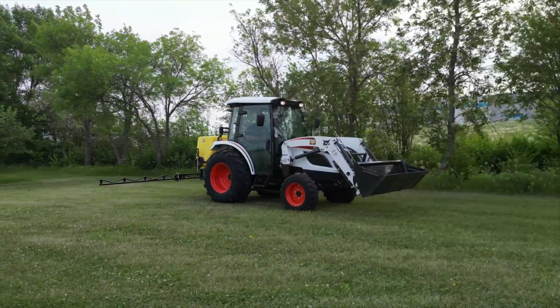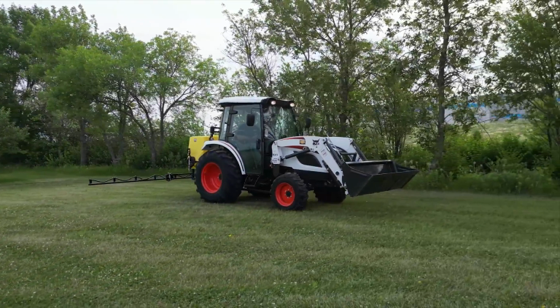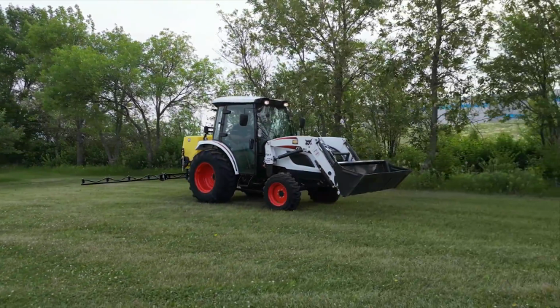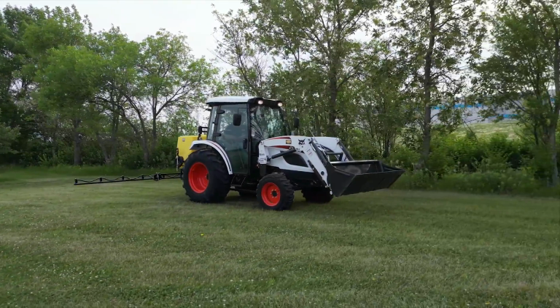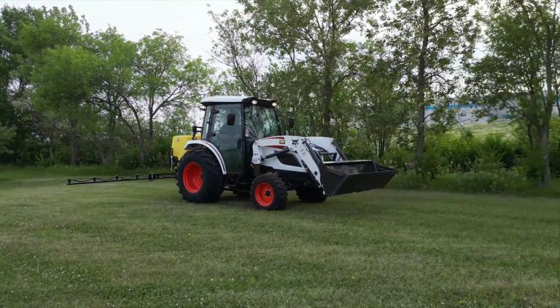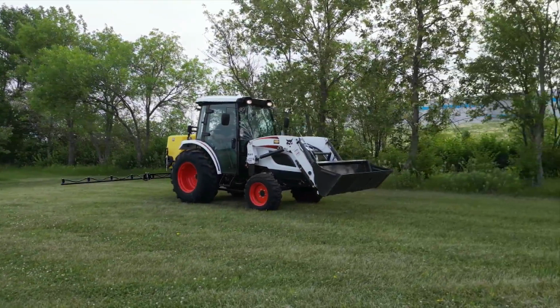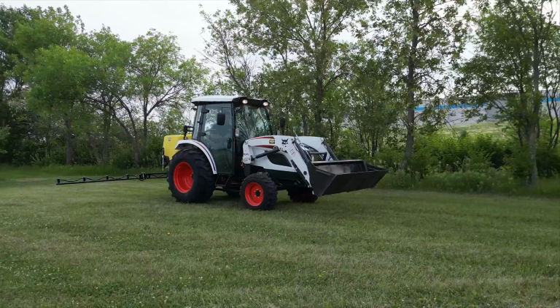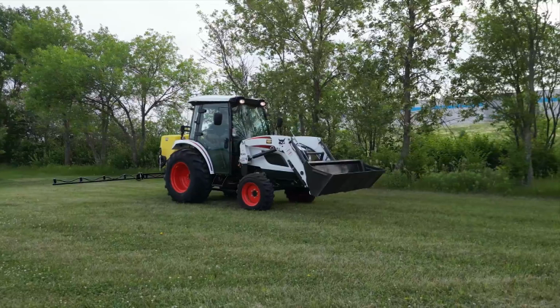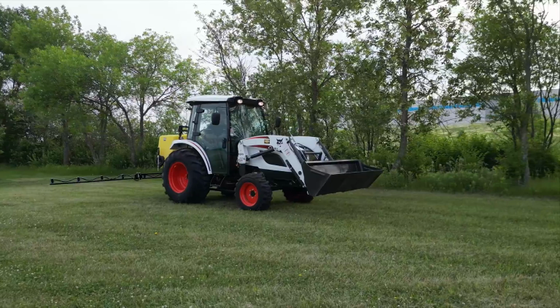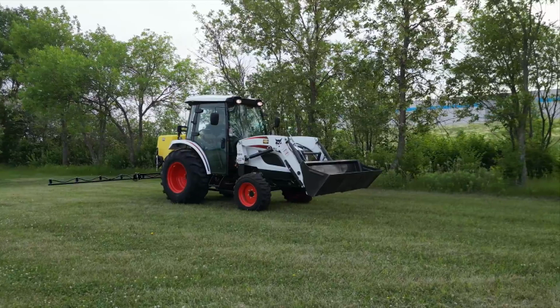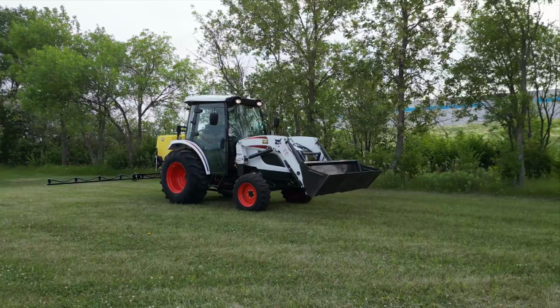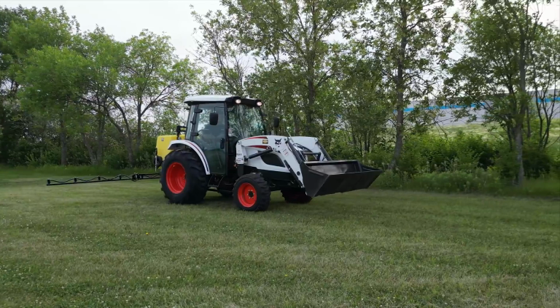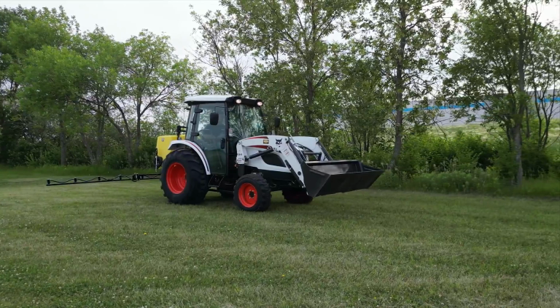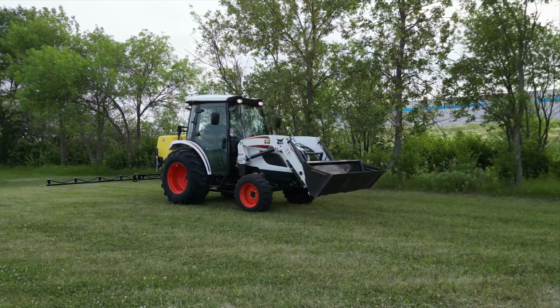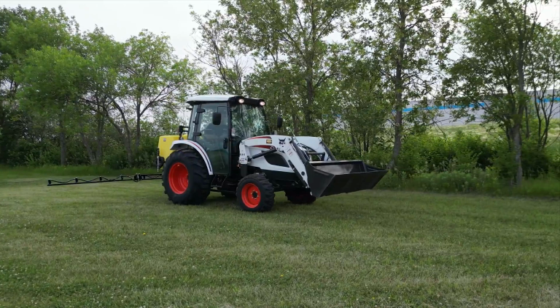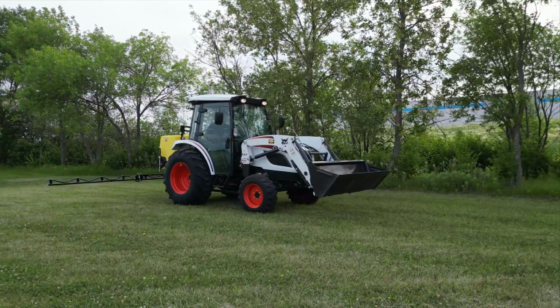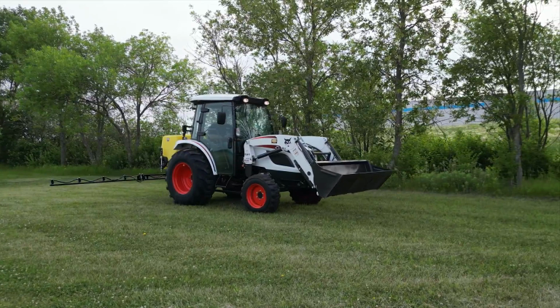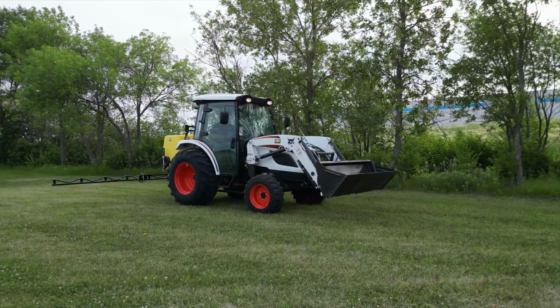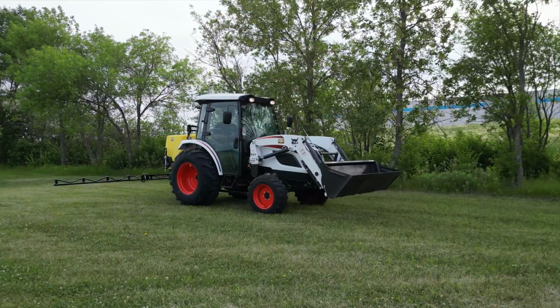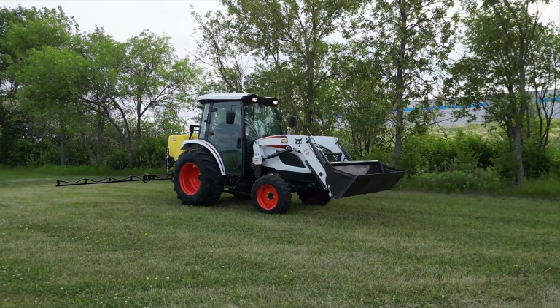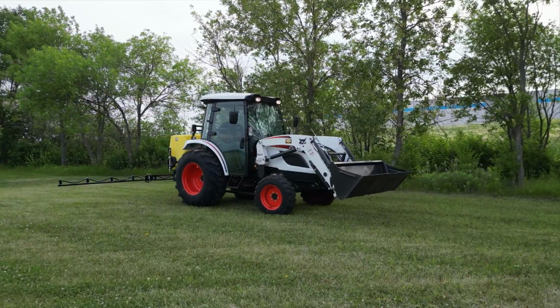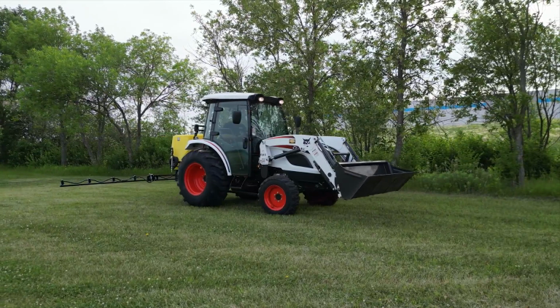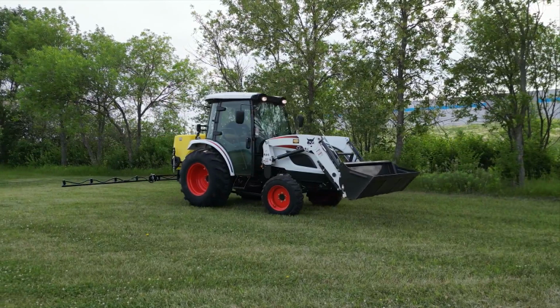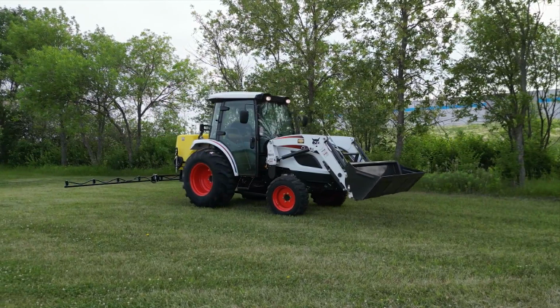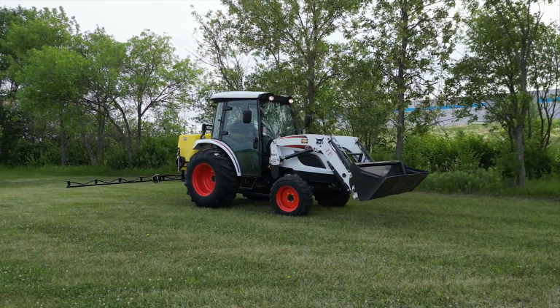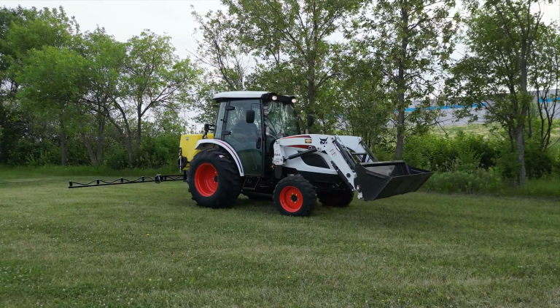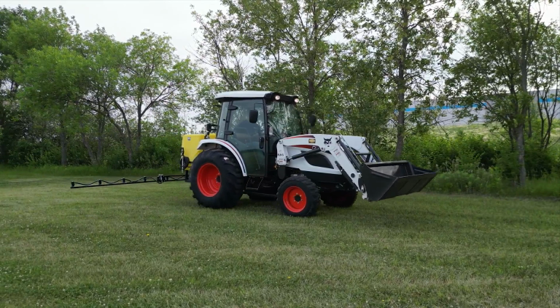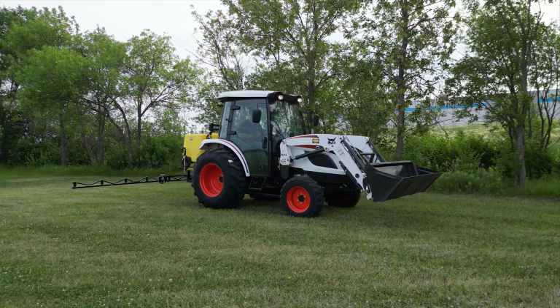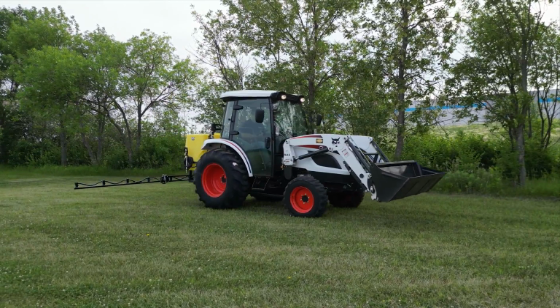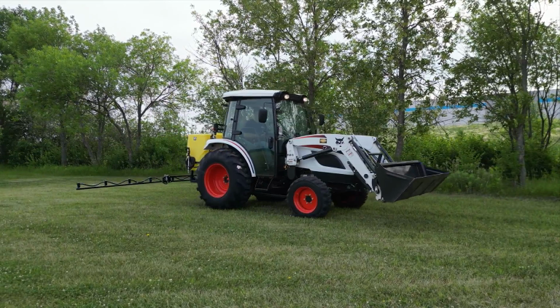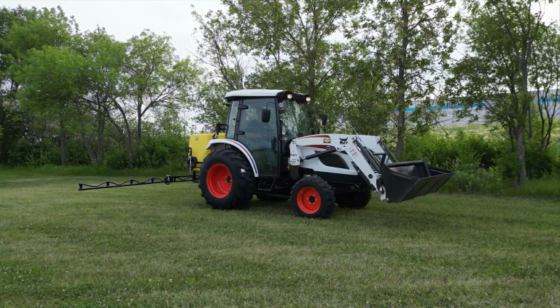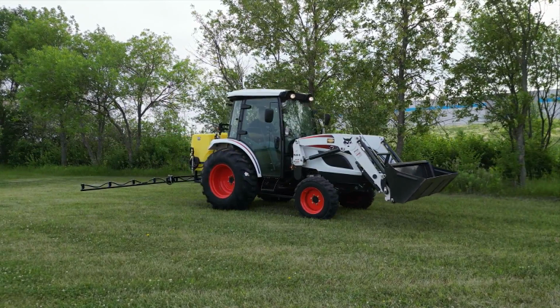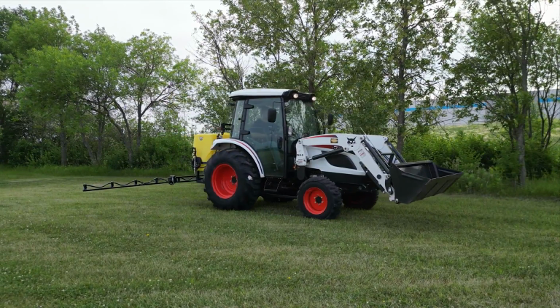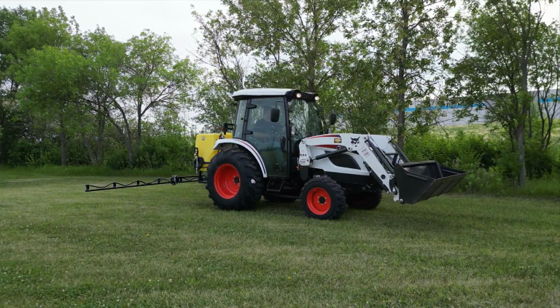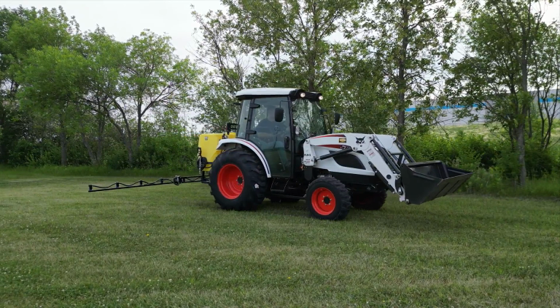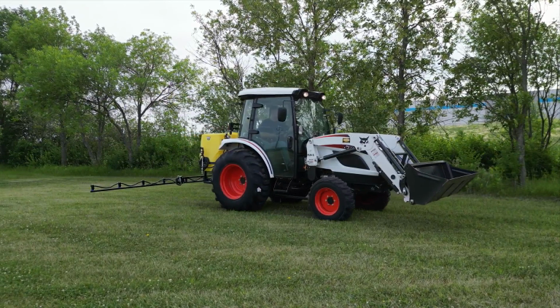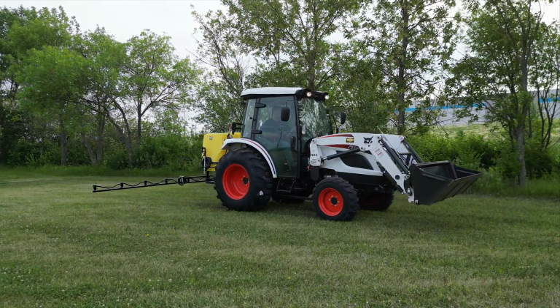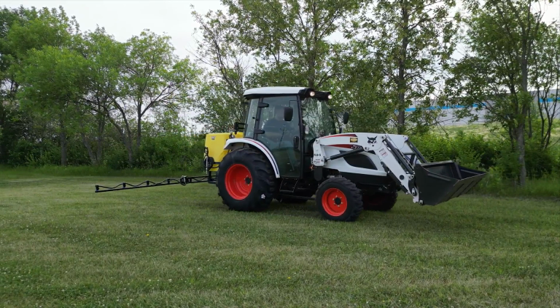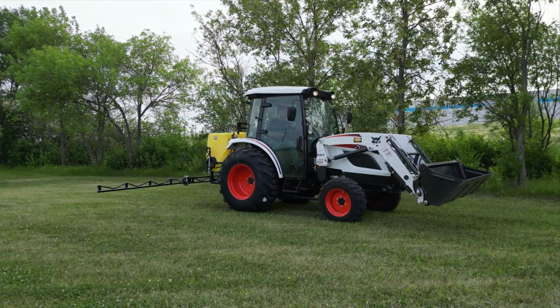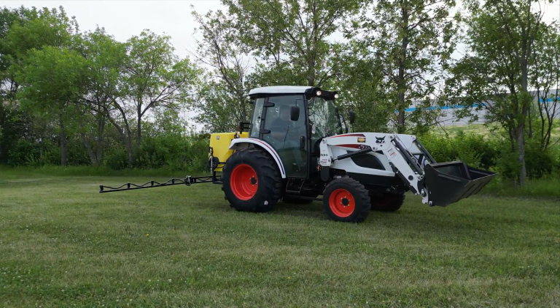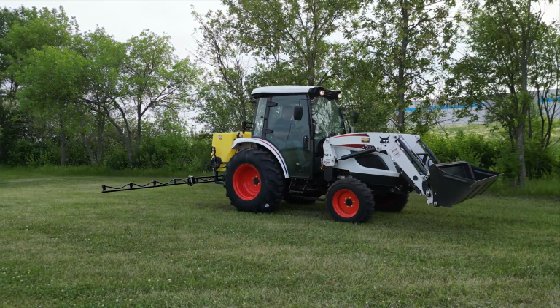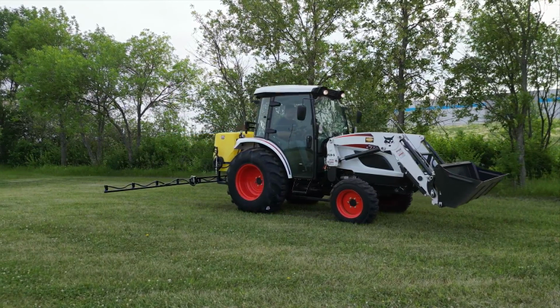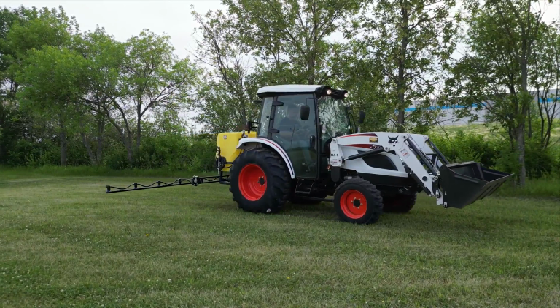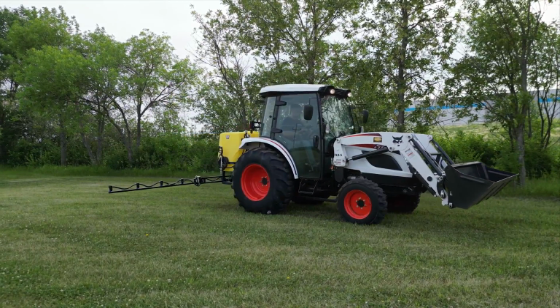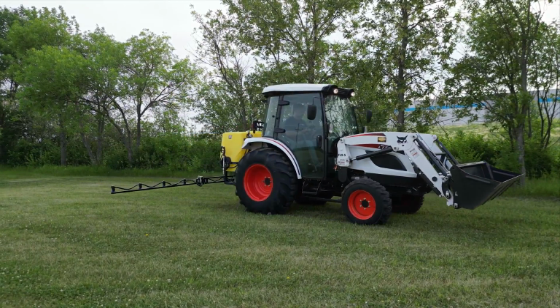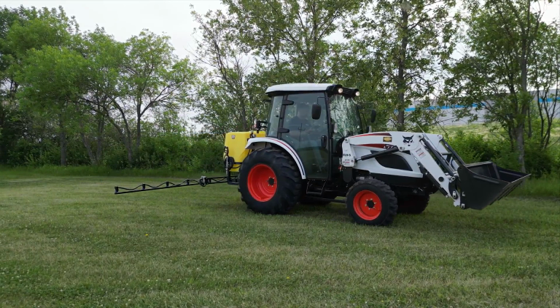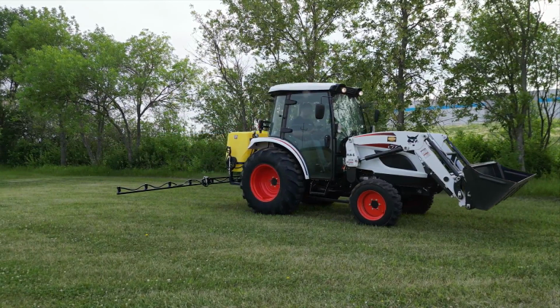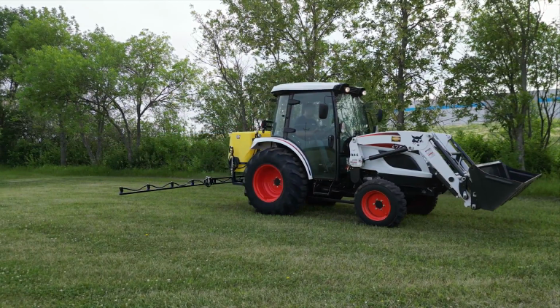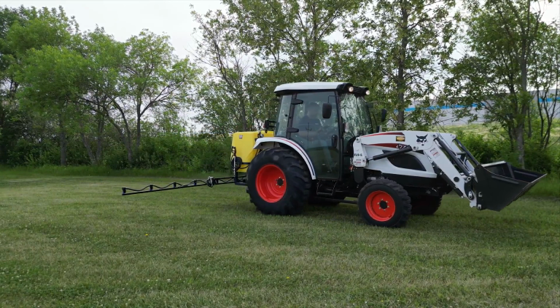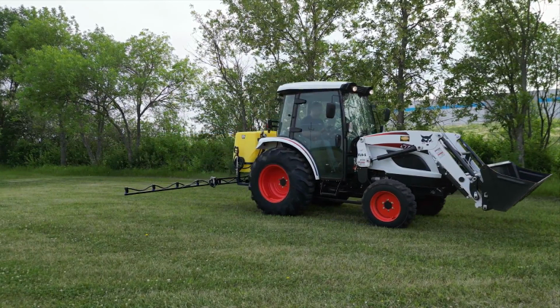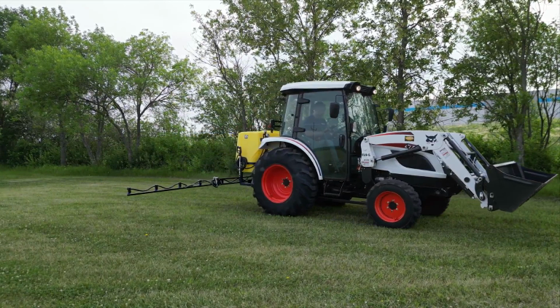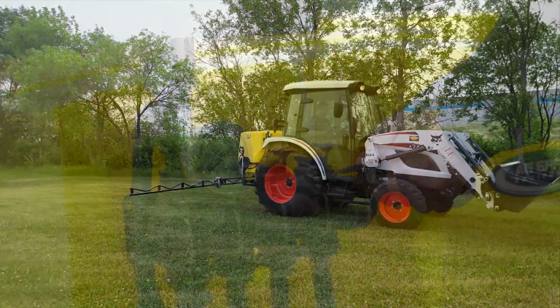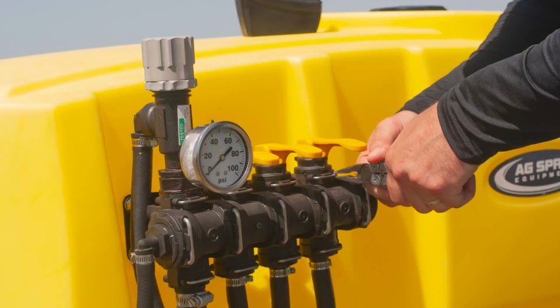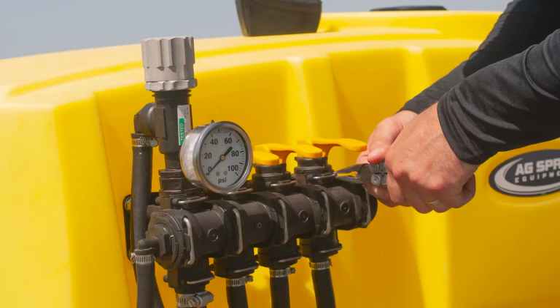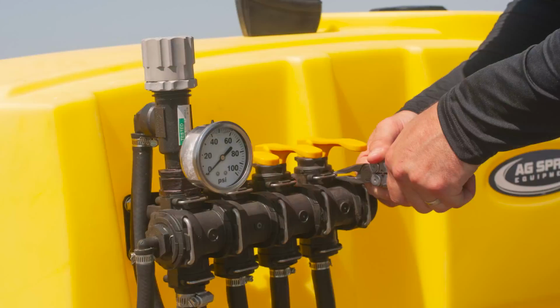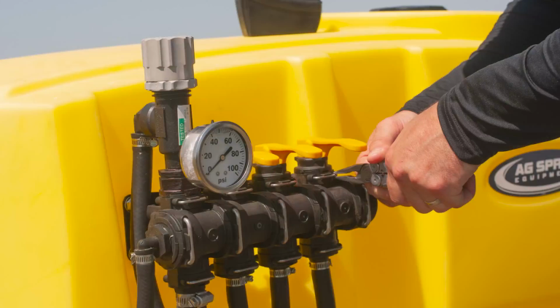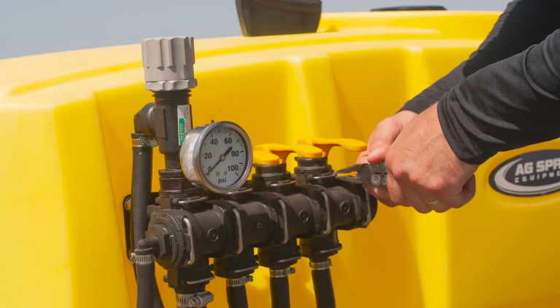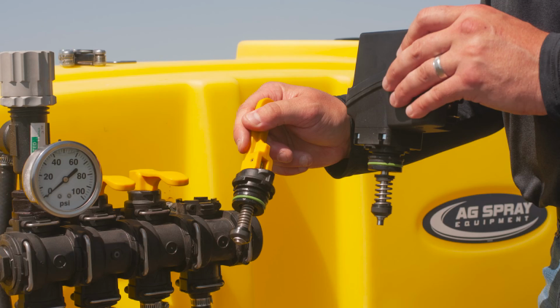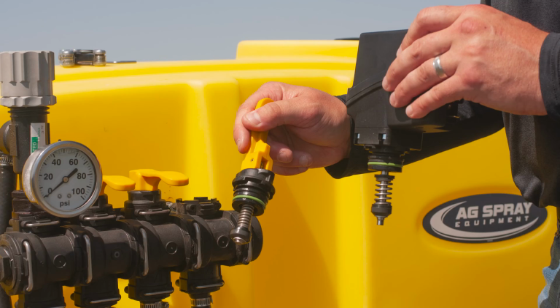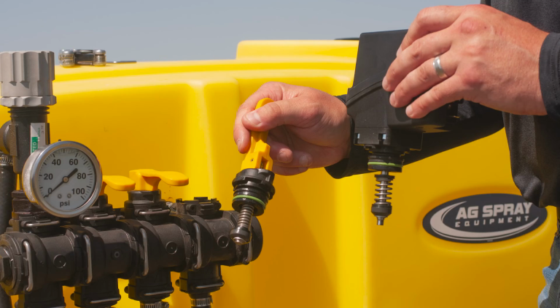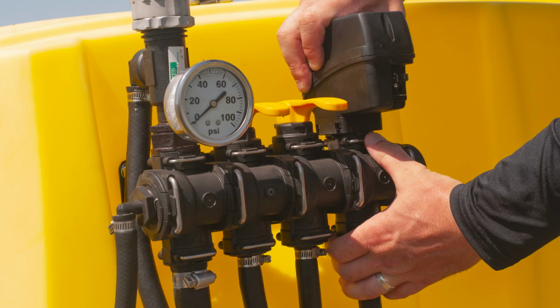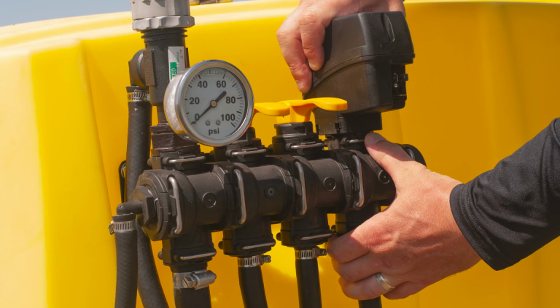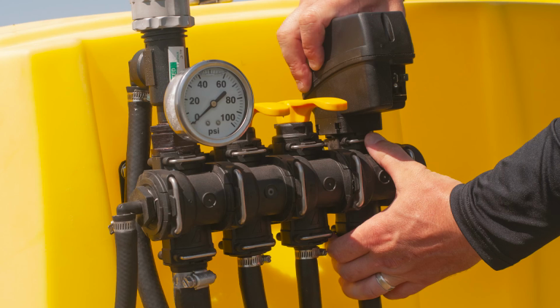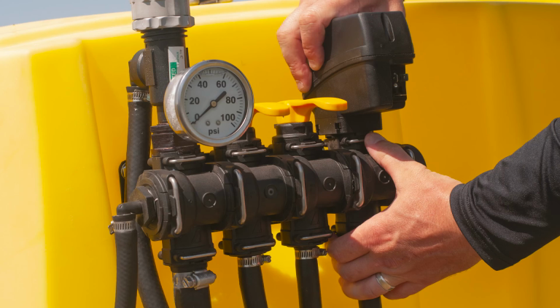Converting your MC Series 3-point to electric controls is truly as easy as 1, 2, 3.